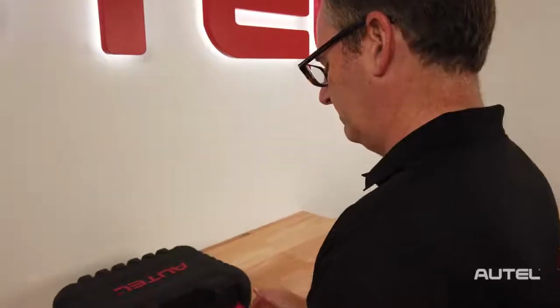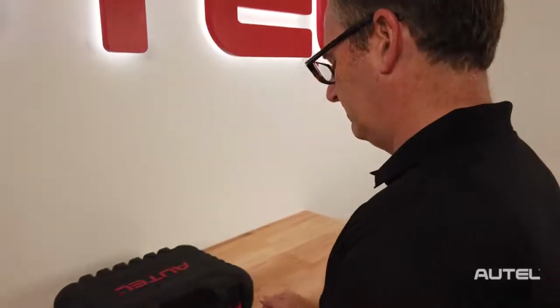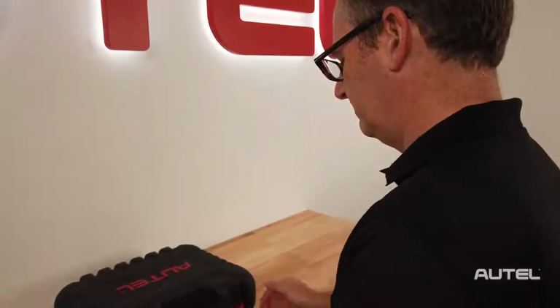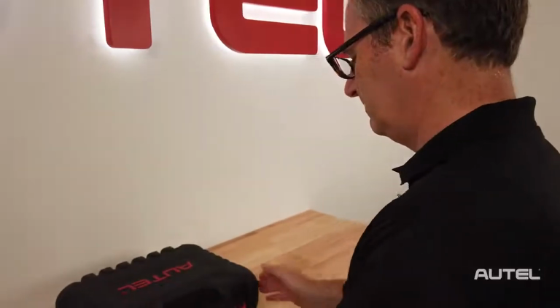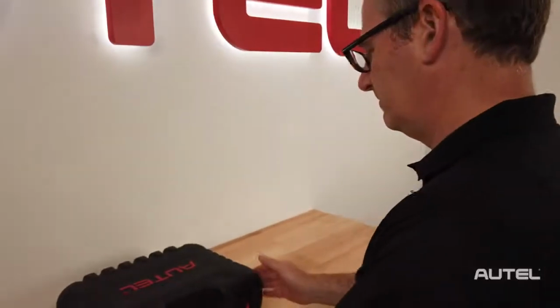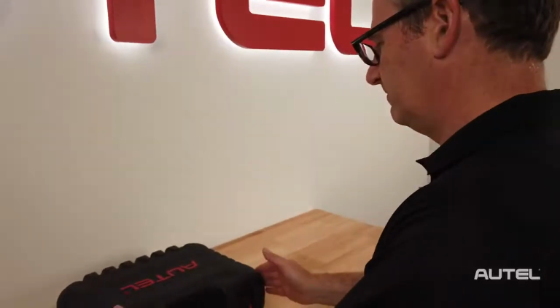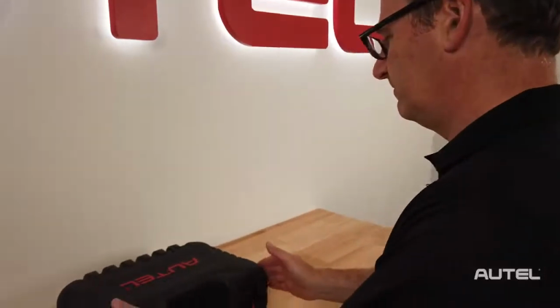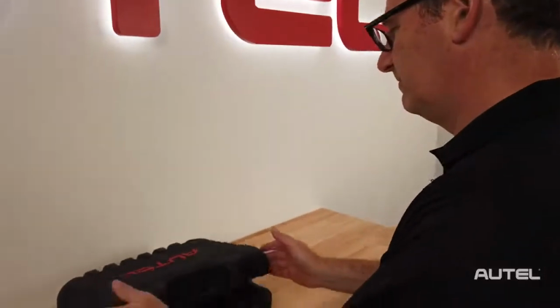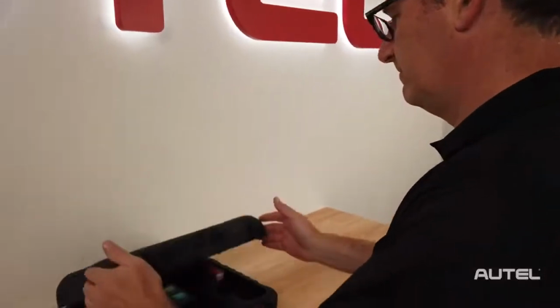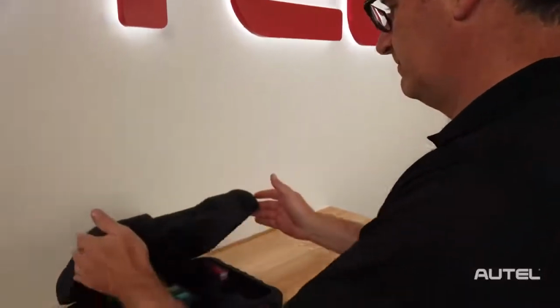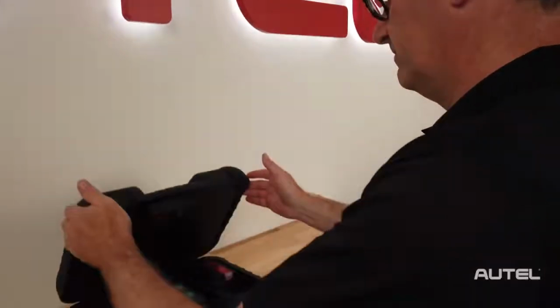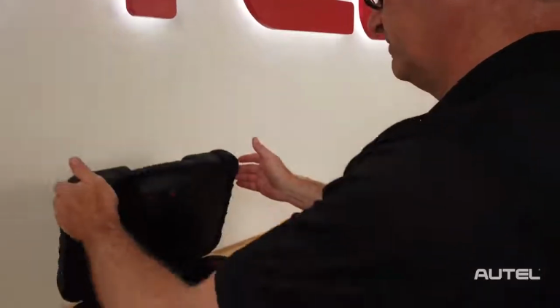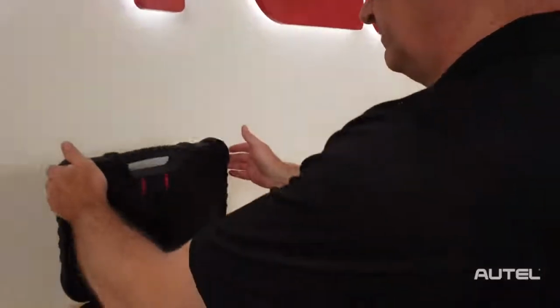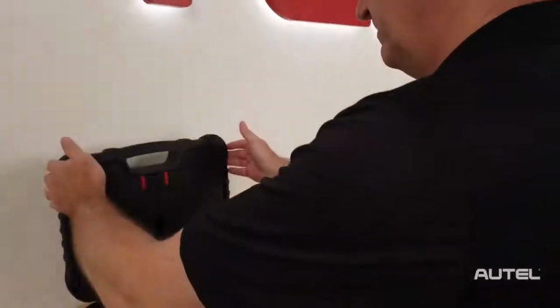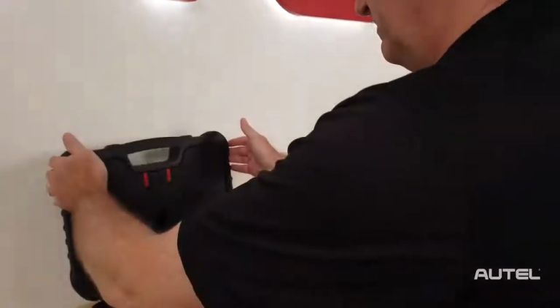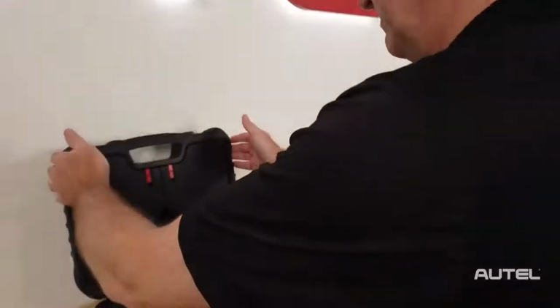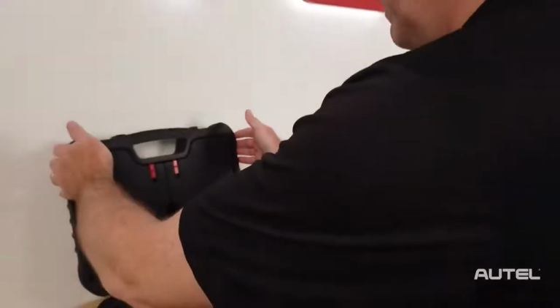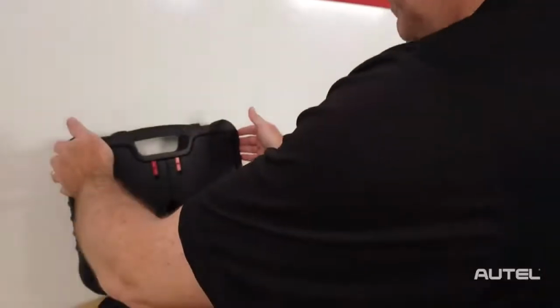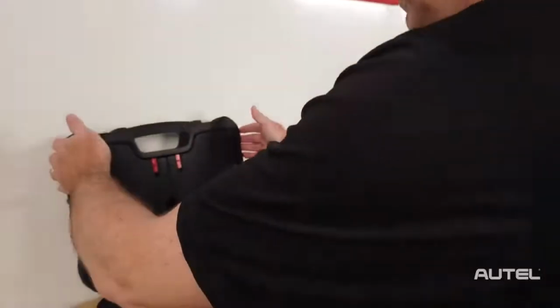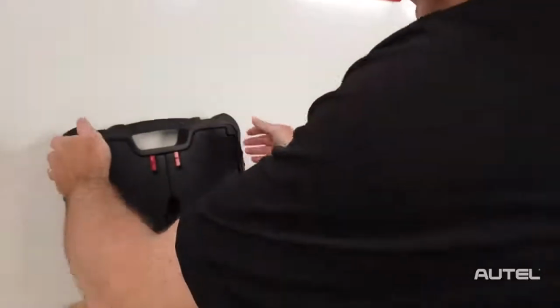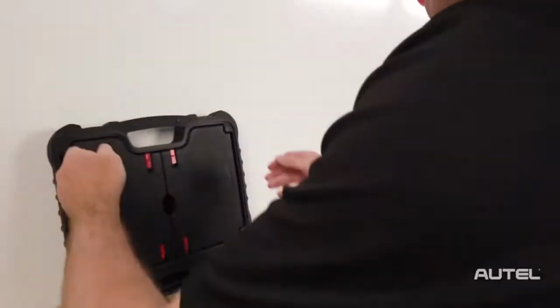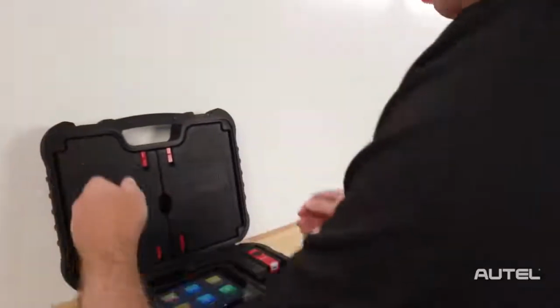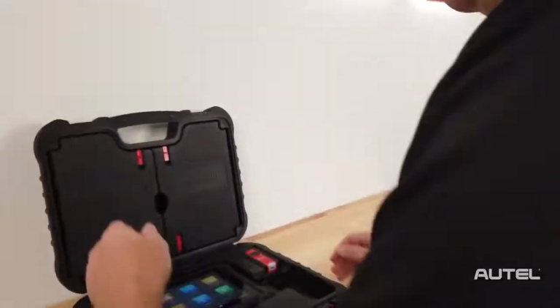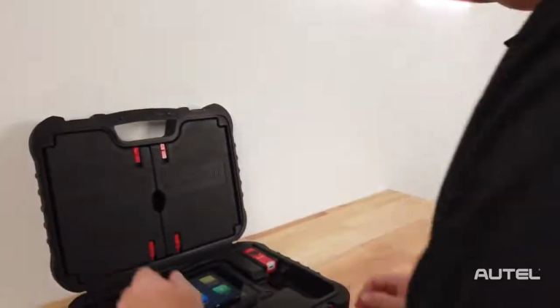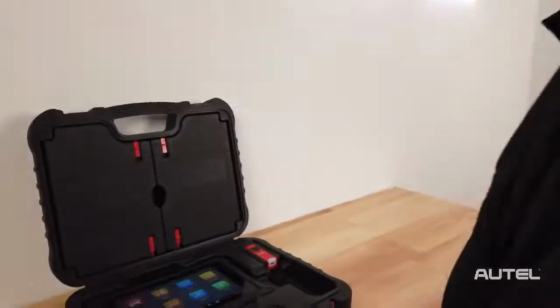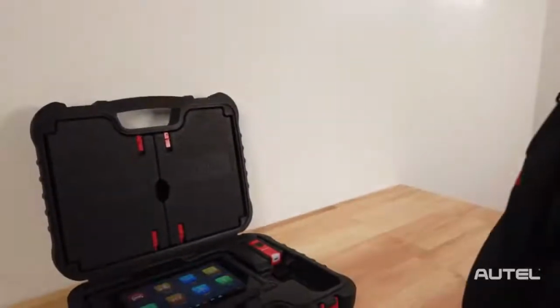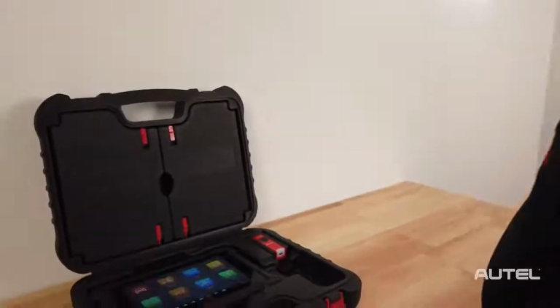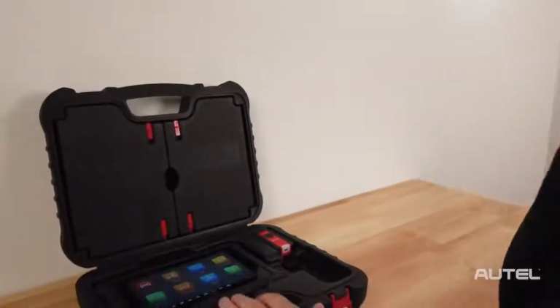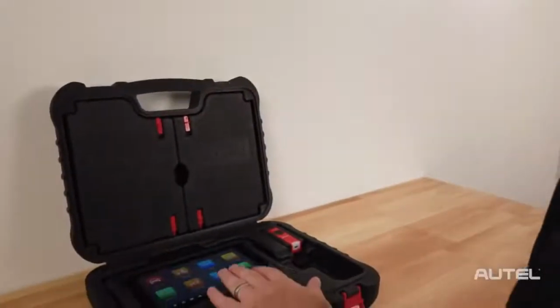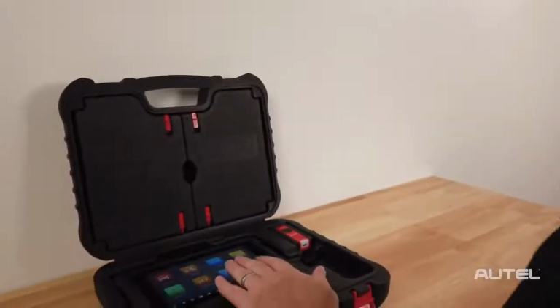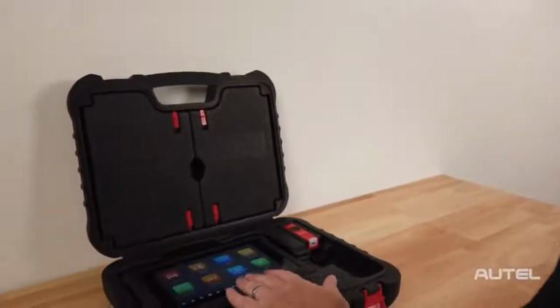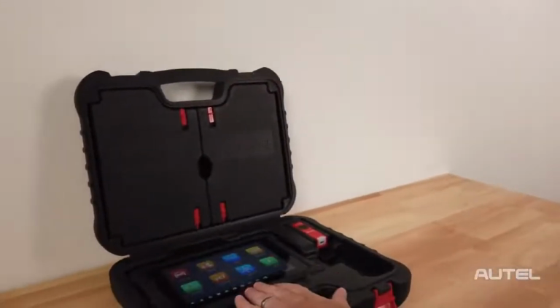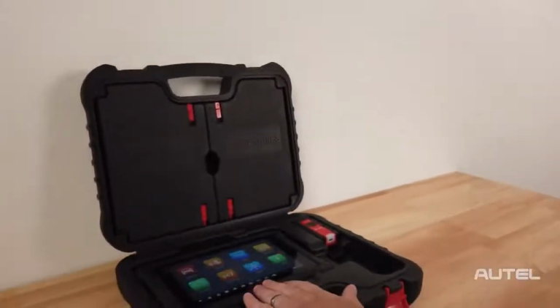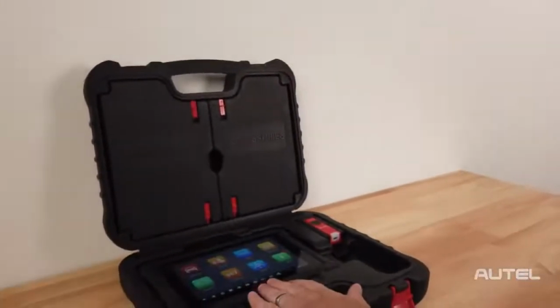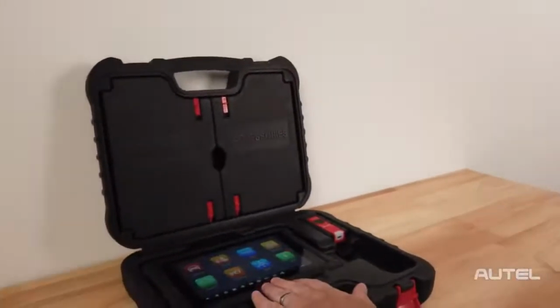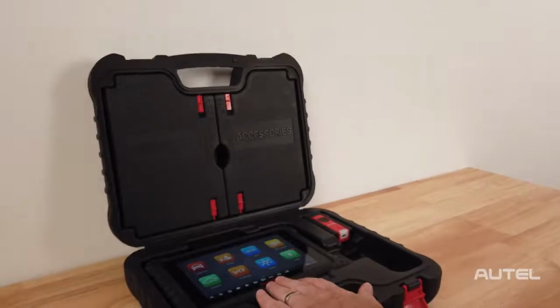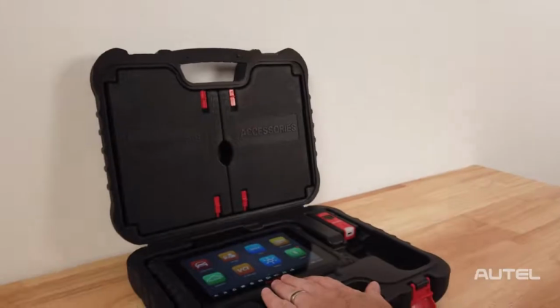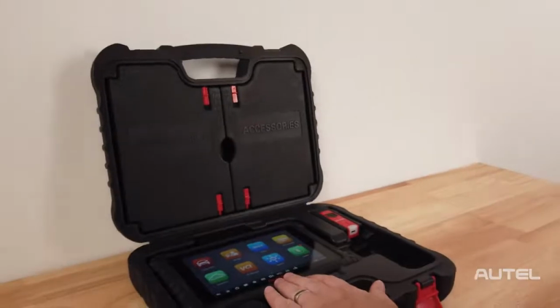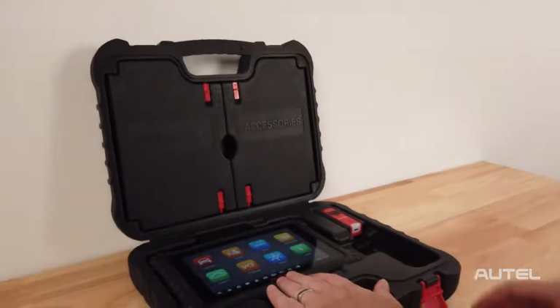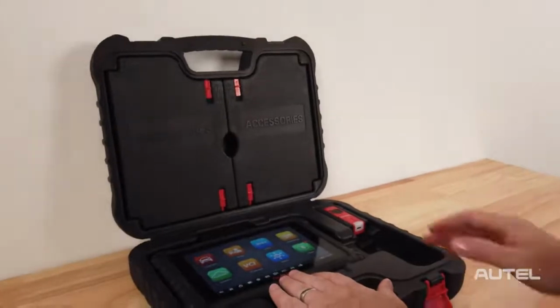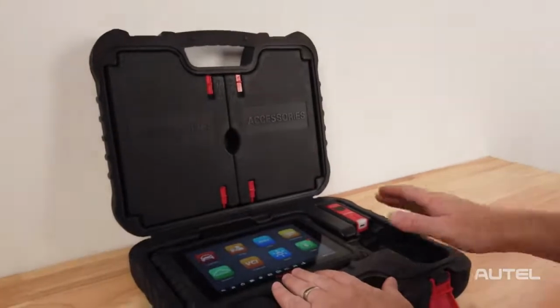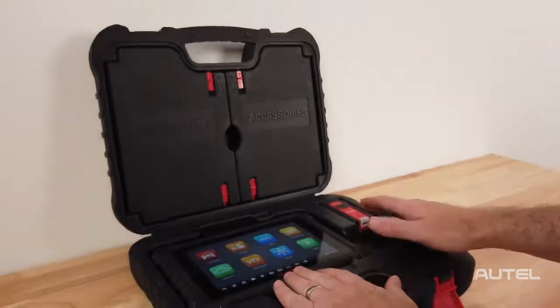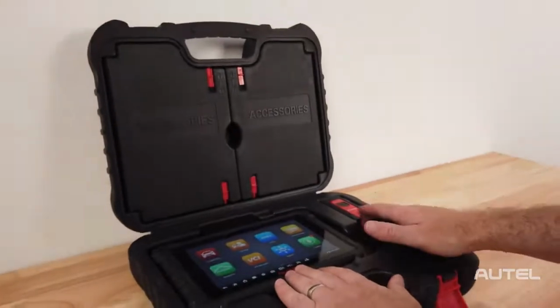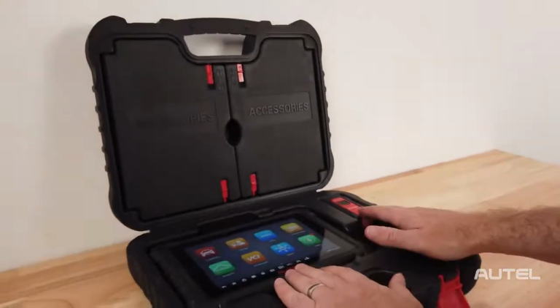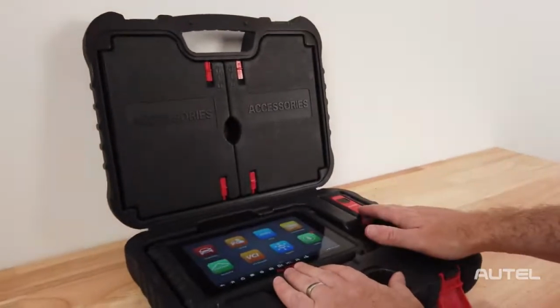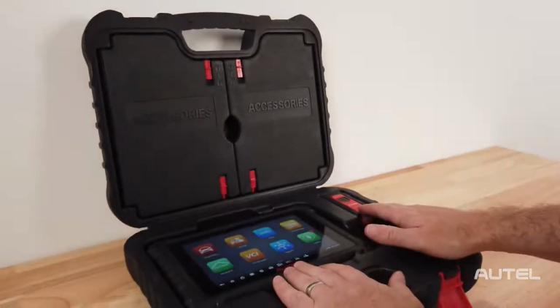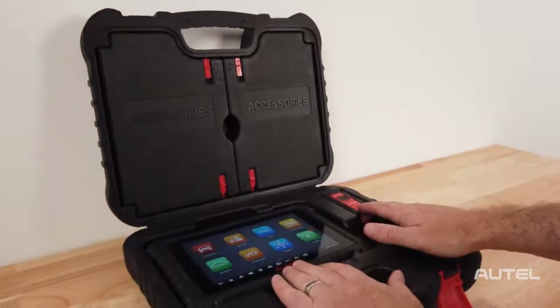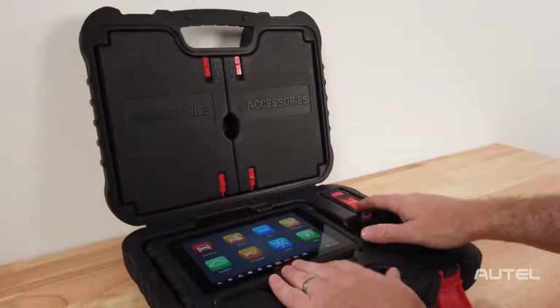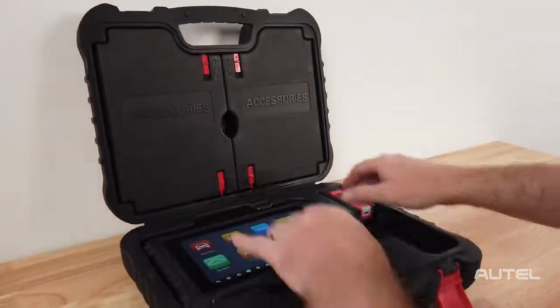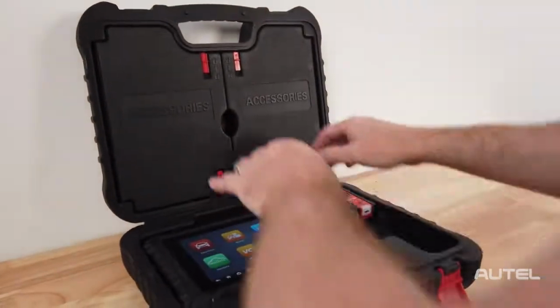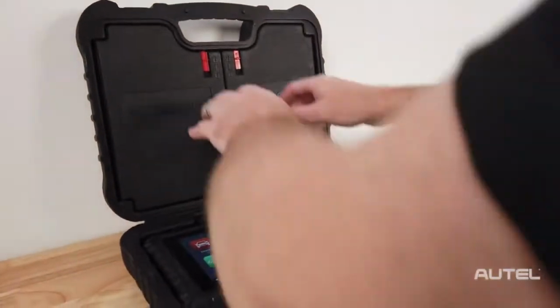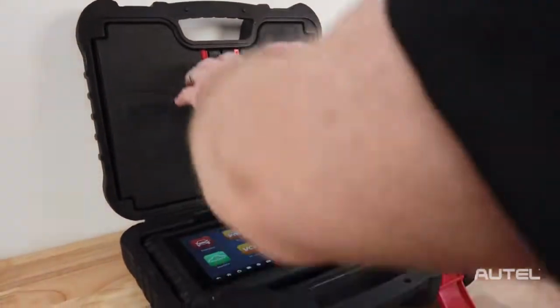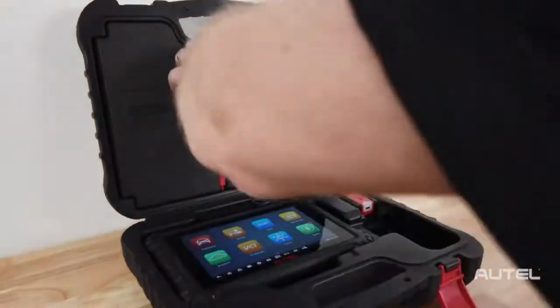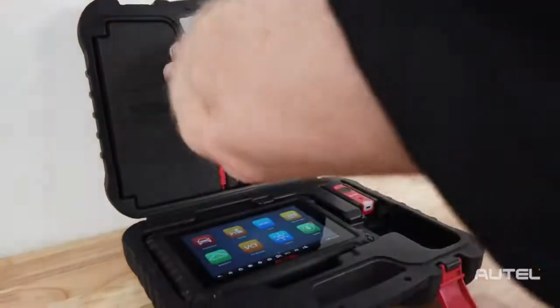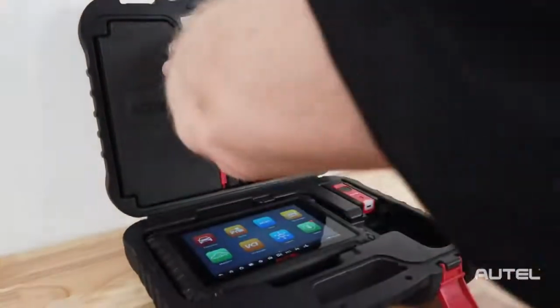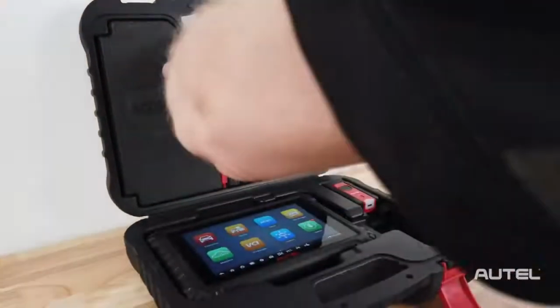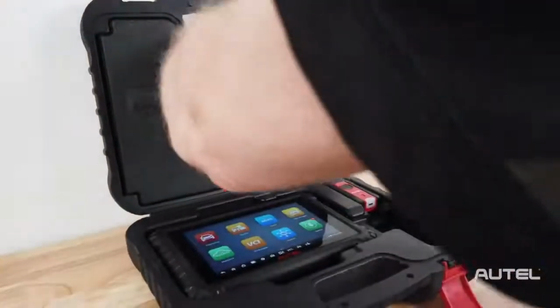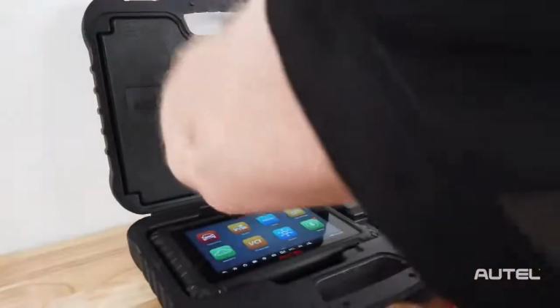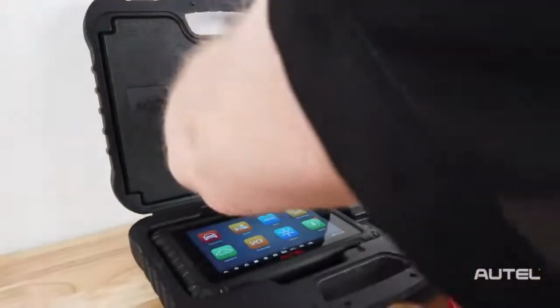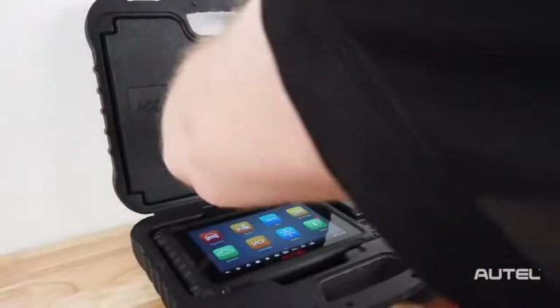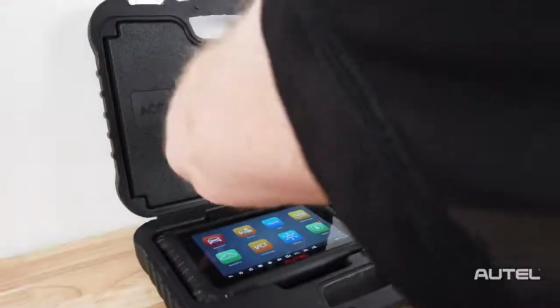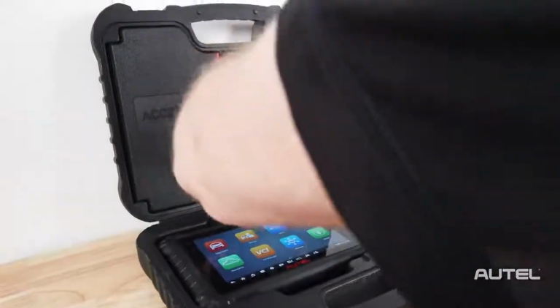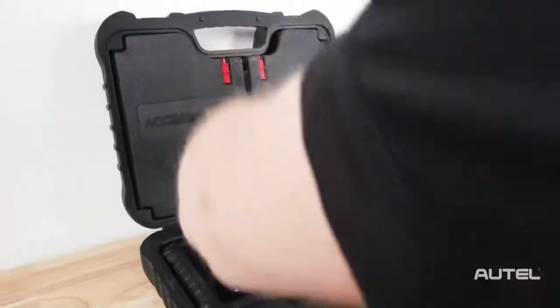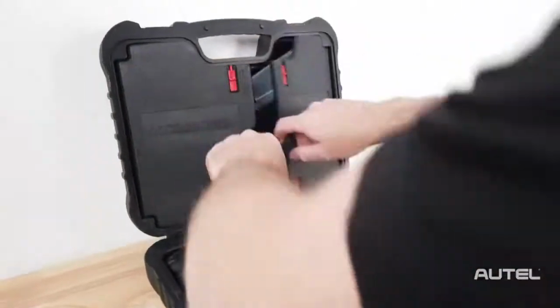Inside the hard case, you will find your MS906 Pro, your VCI200, as well as your power adapters.